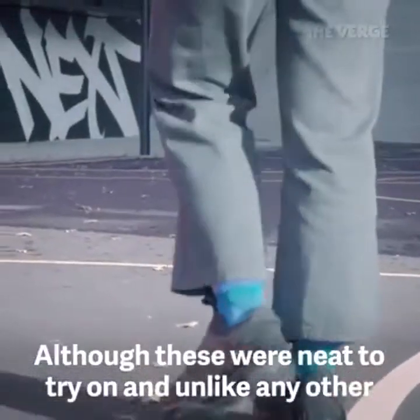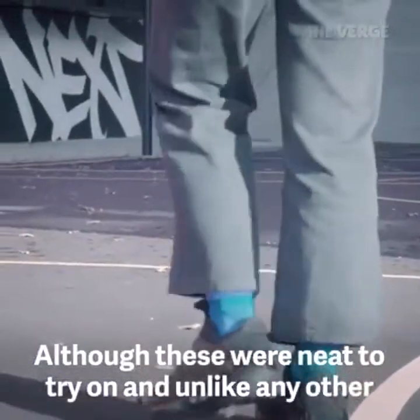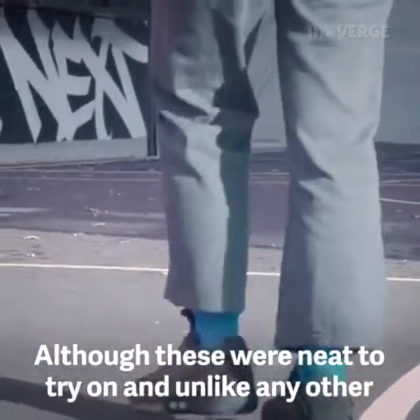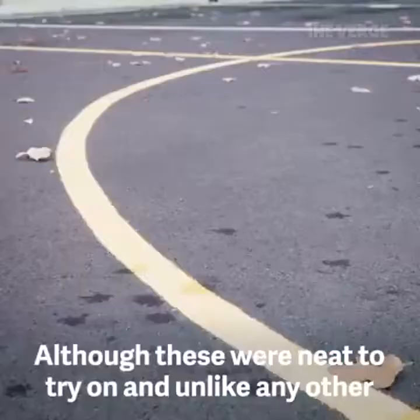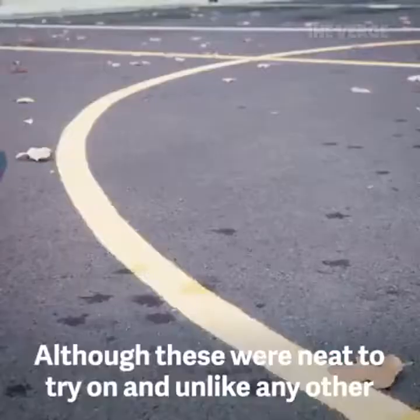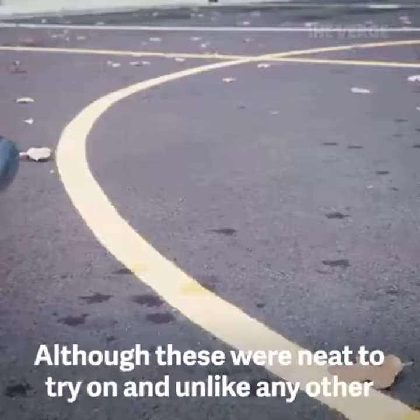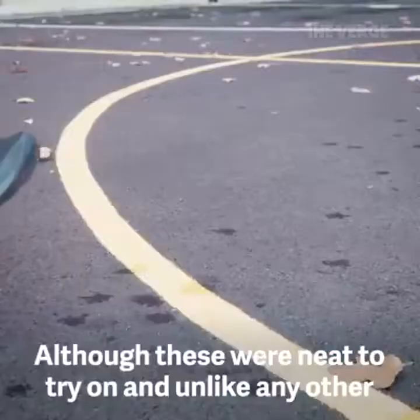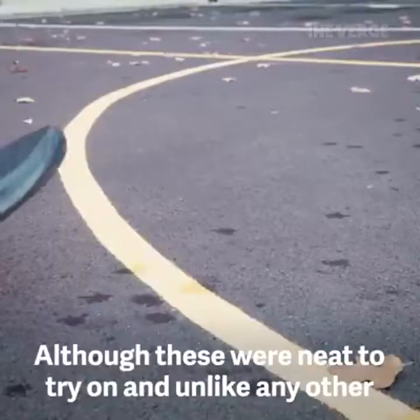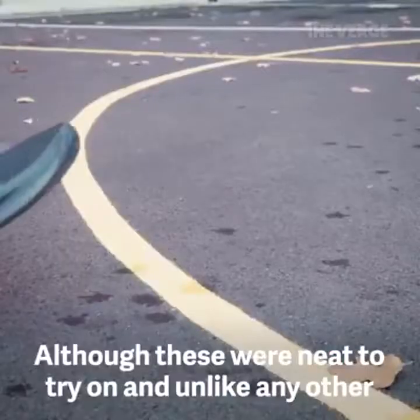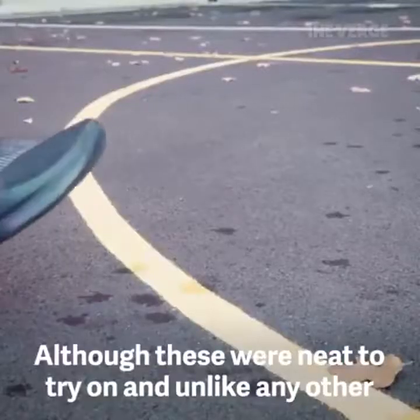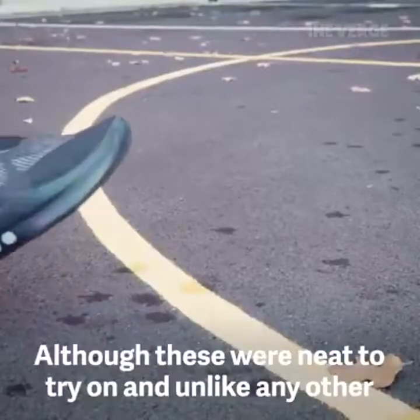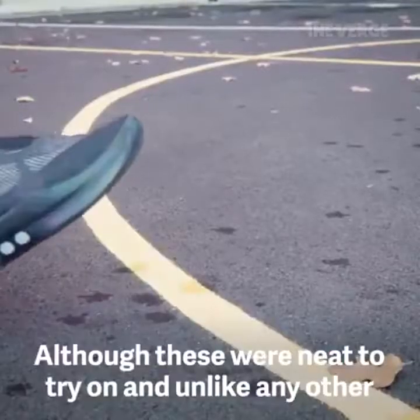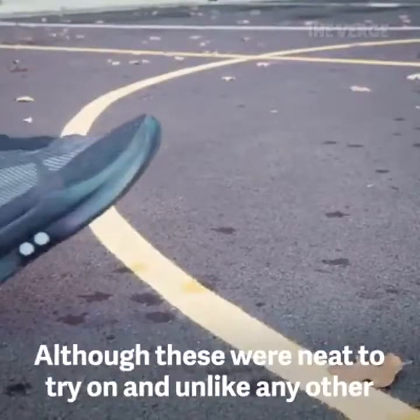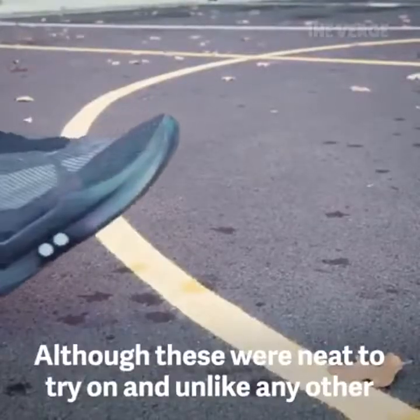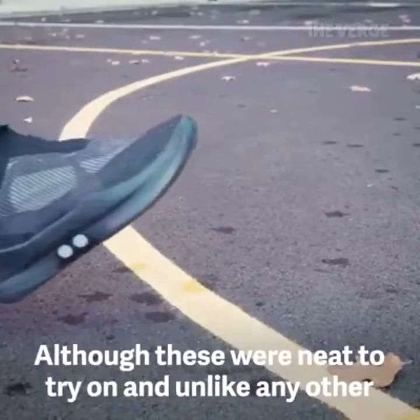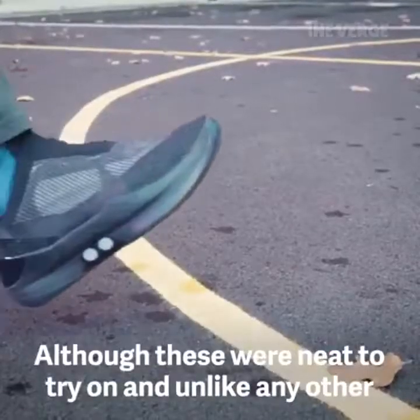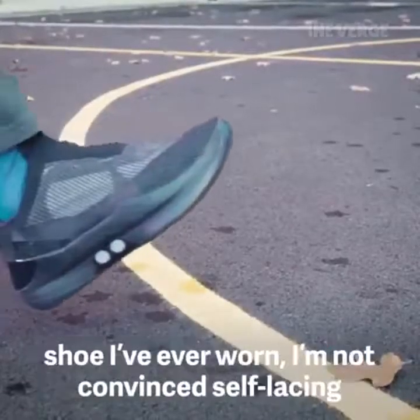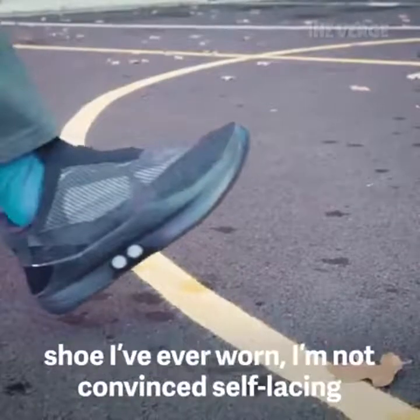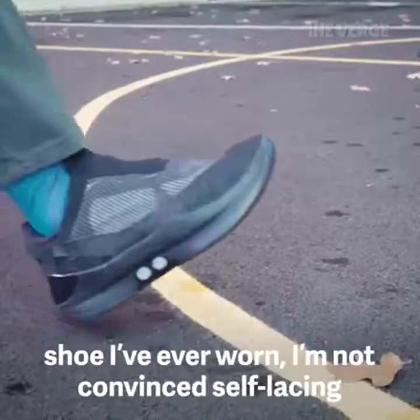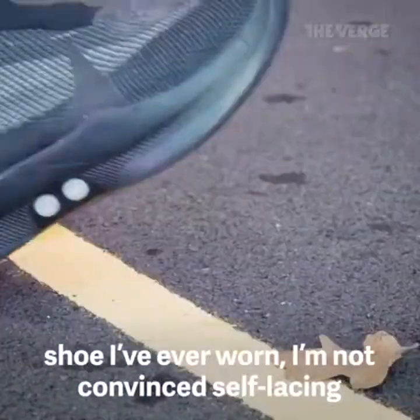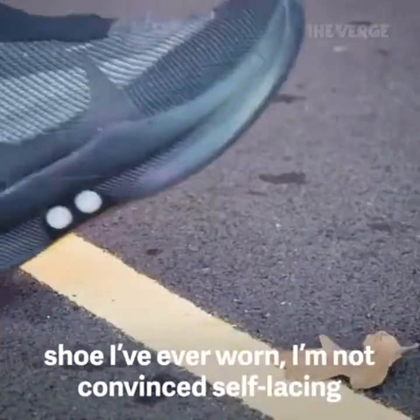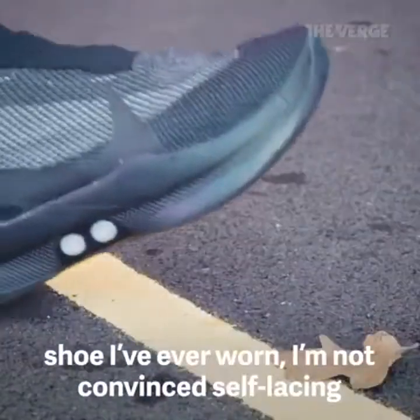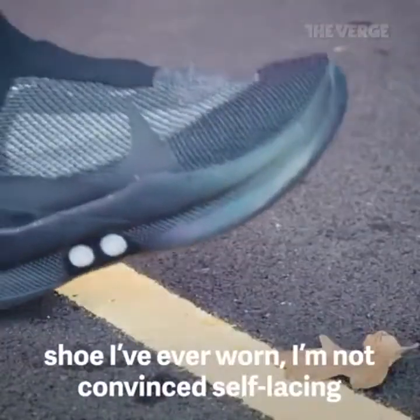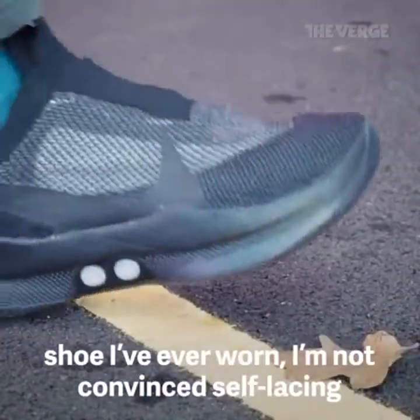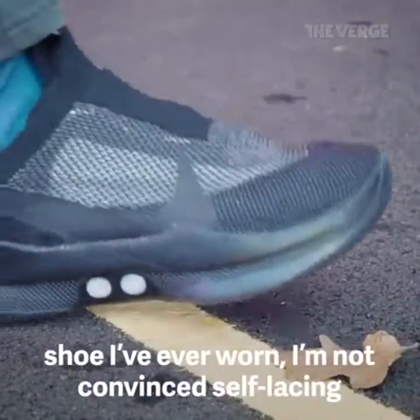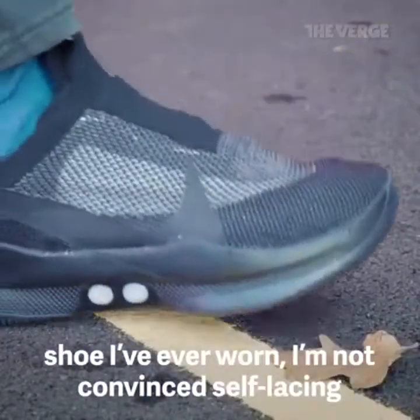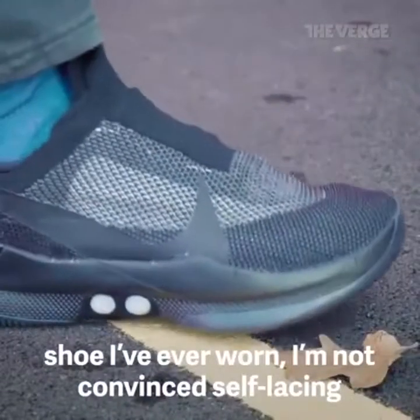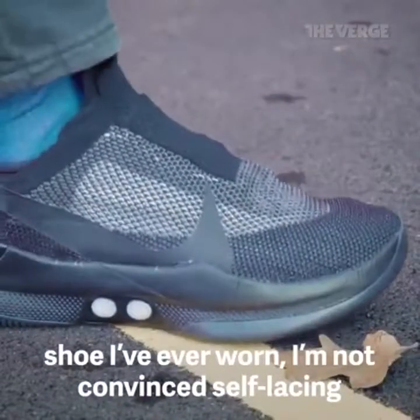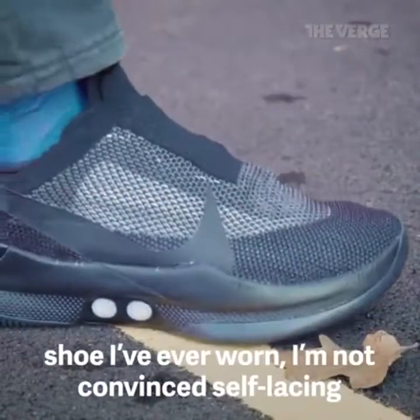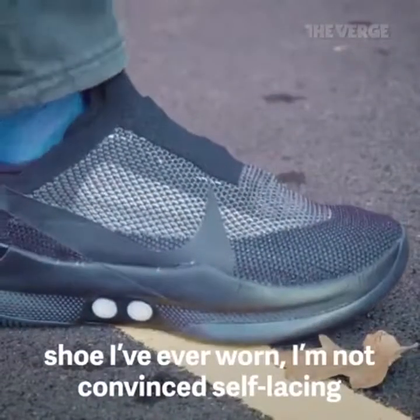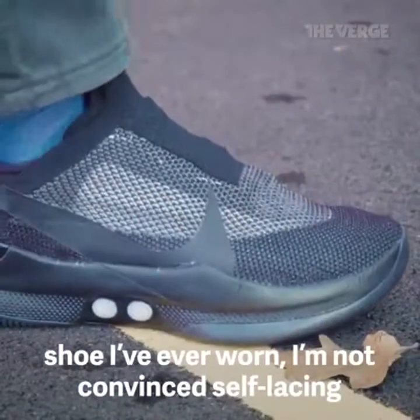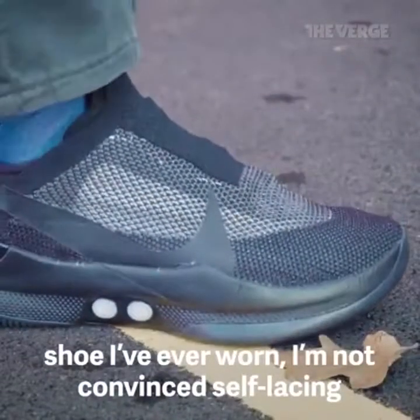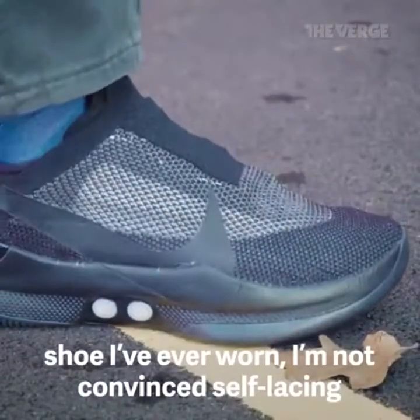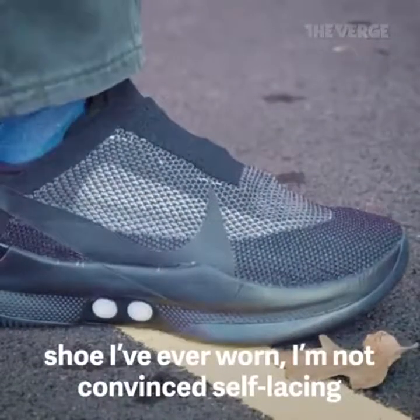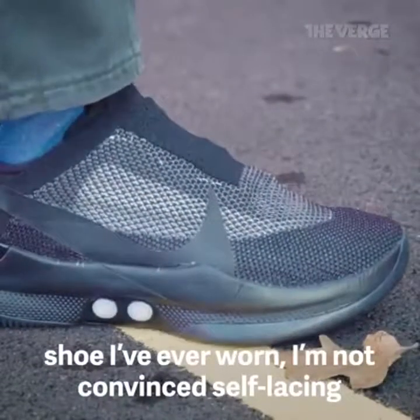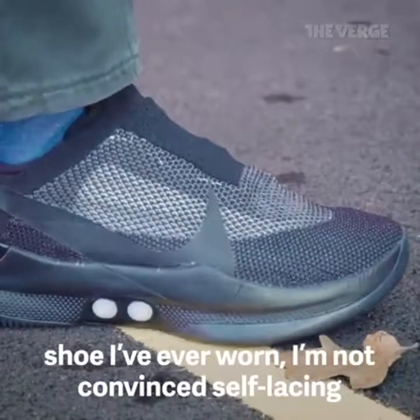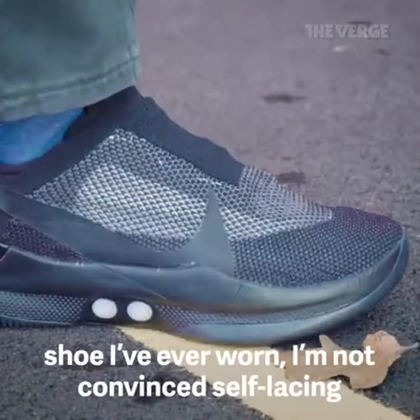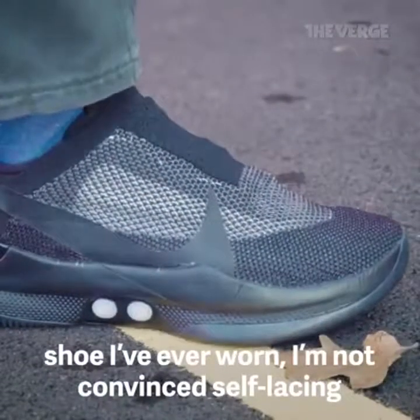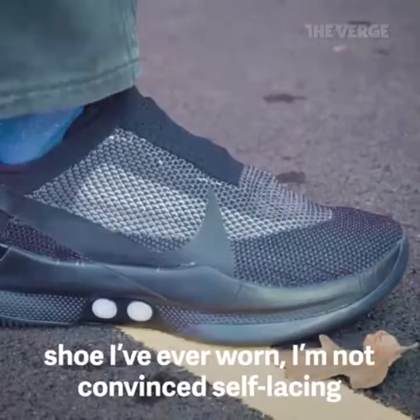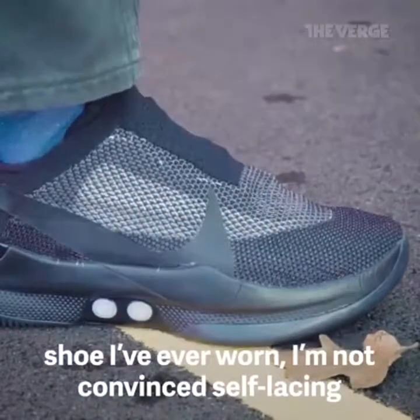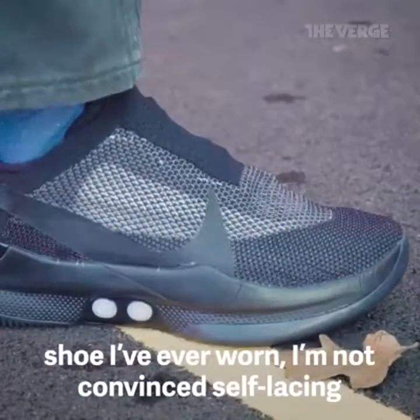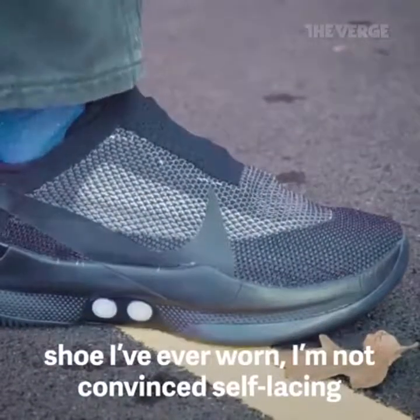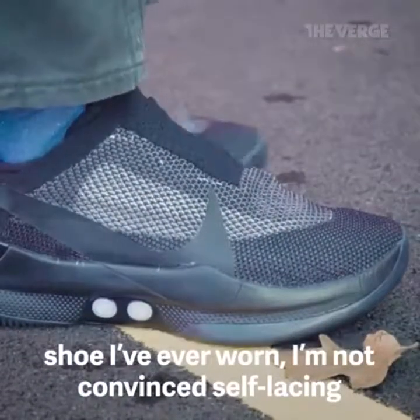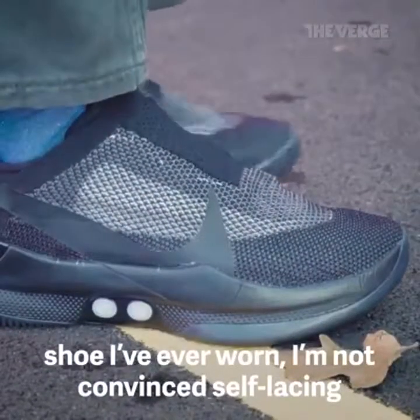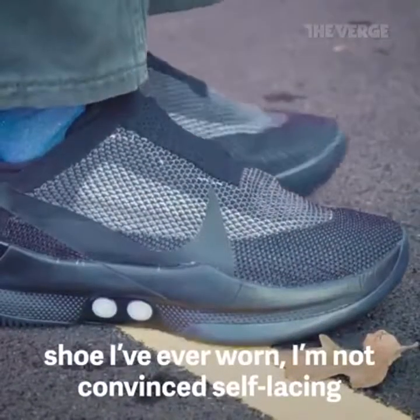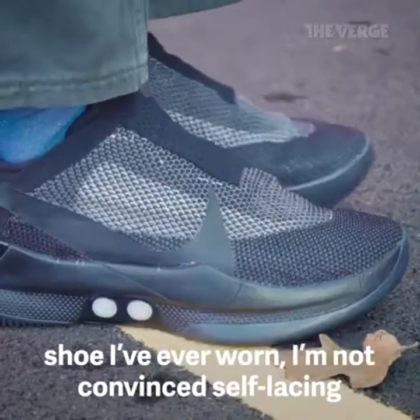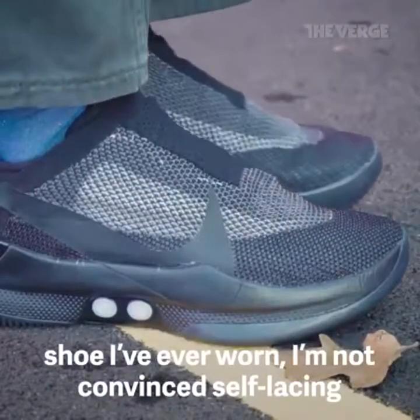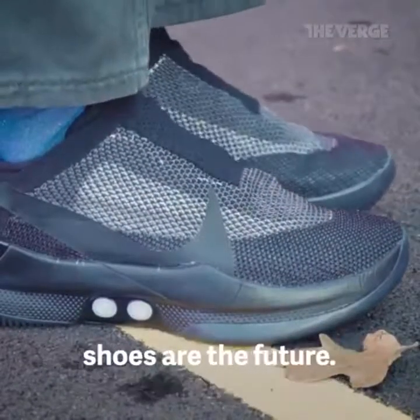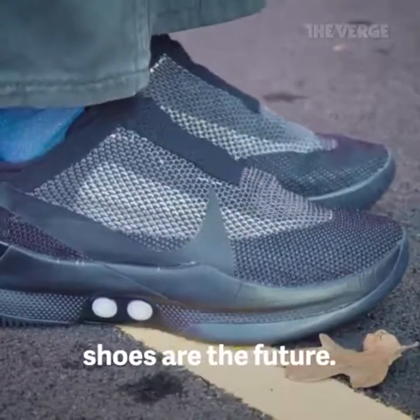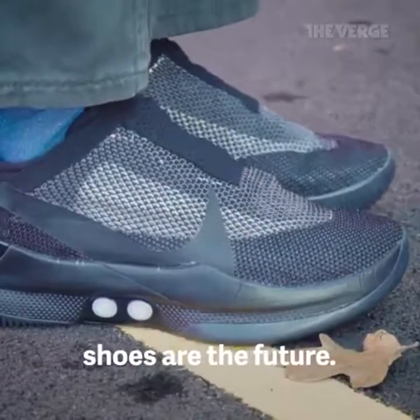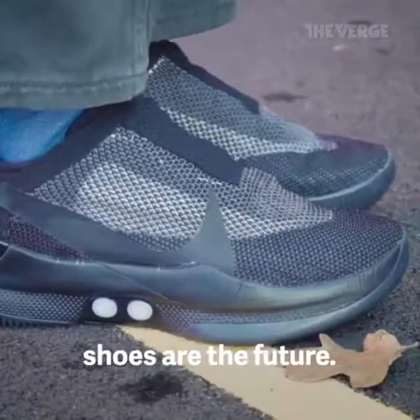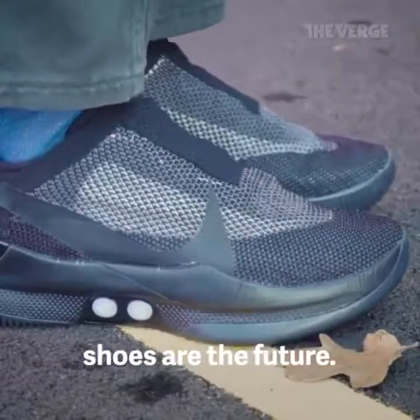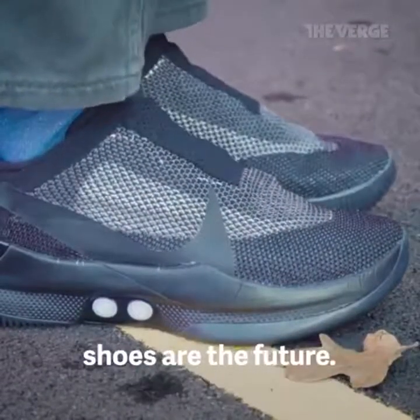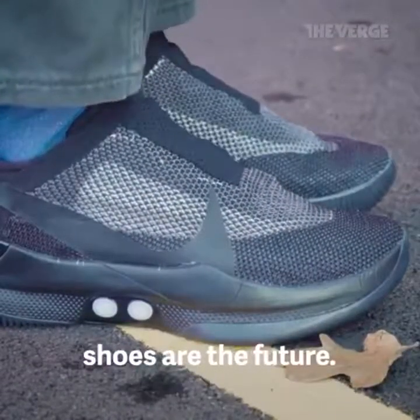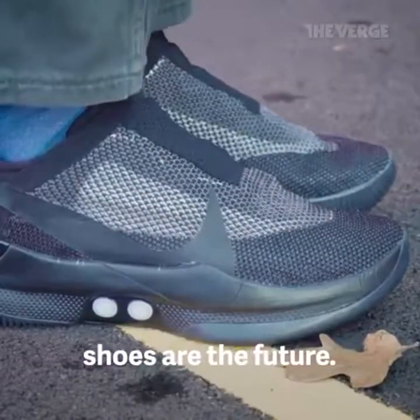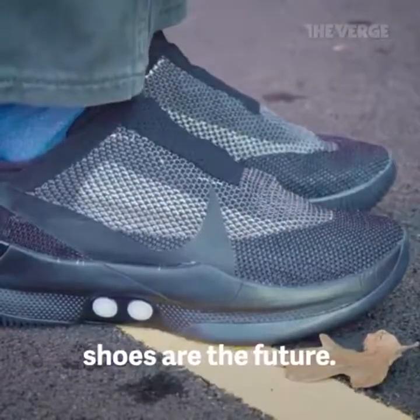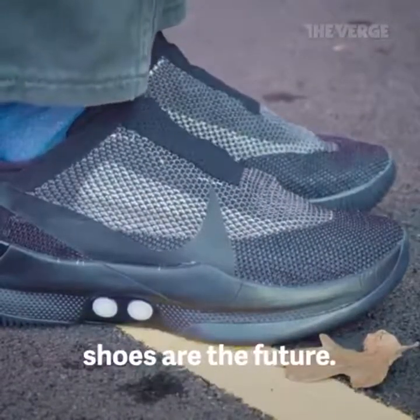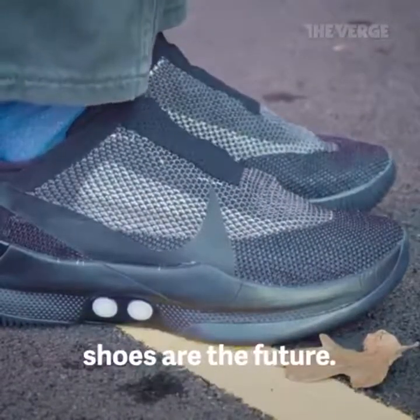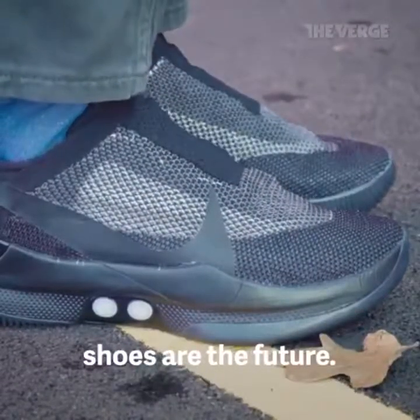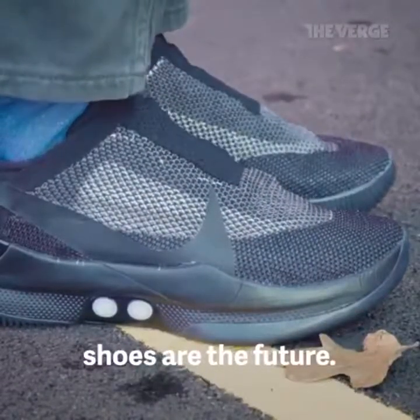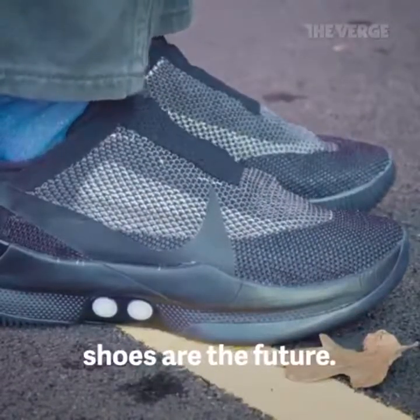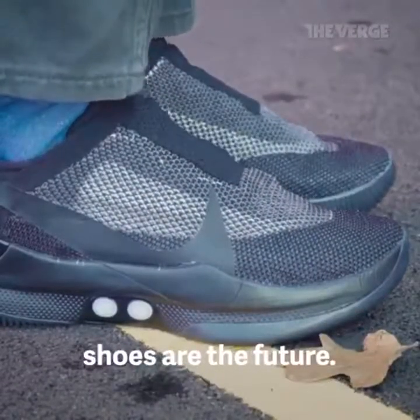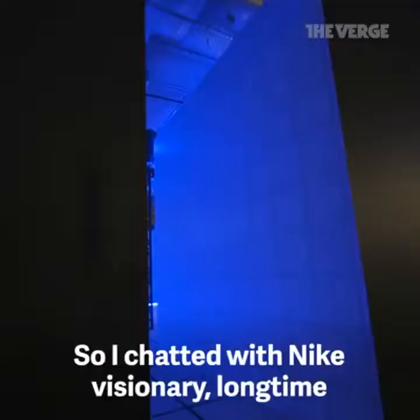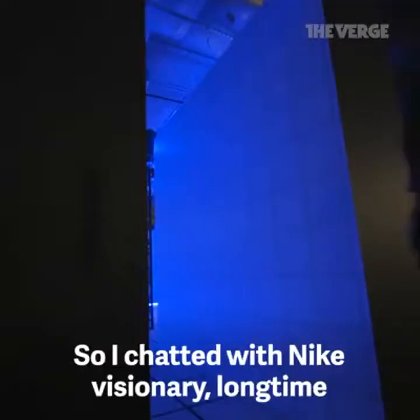That is much tighter. Although these were neat to try on and unlike any other shoe I've ever worn, I'm not convinced self-lacing shoes are the future.